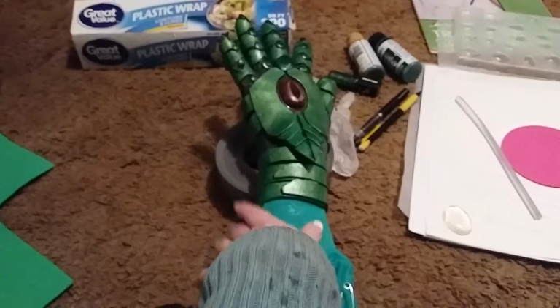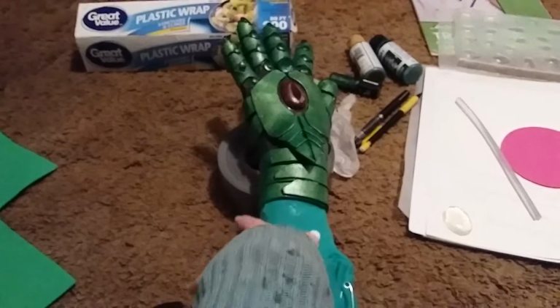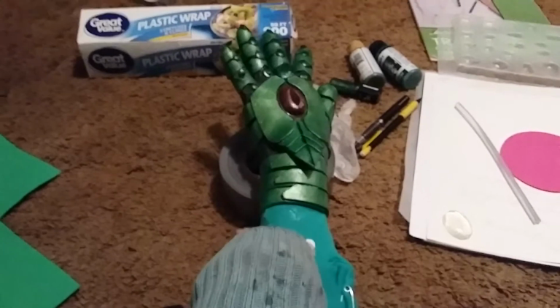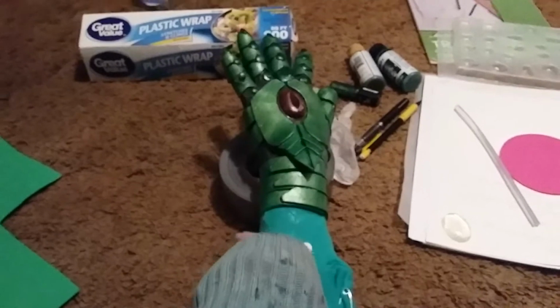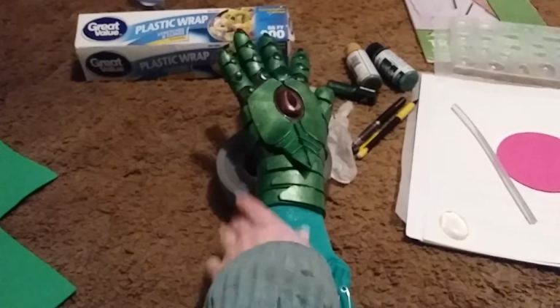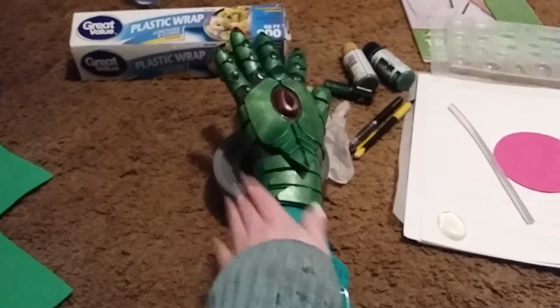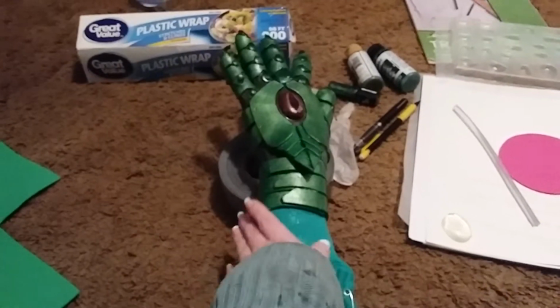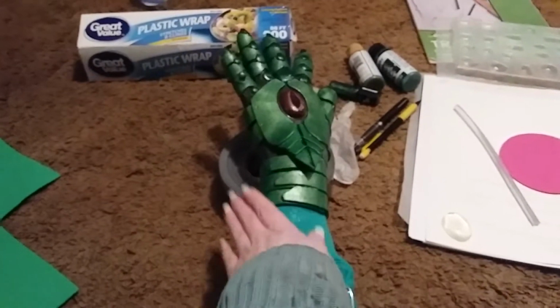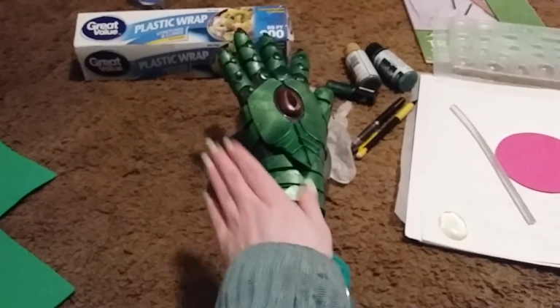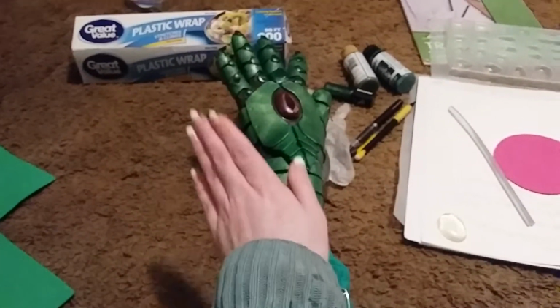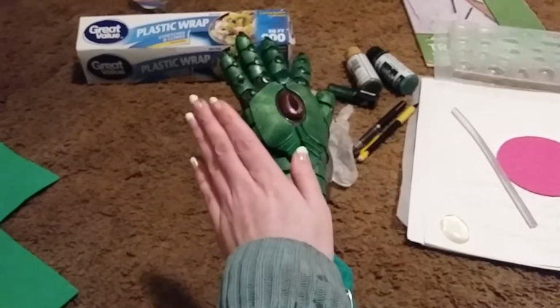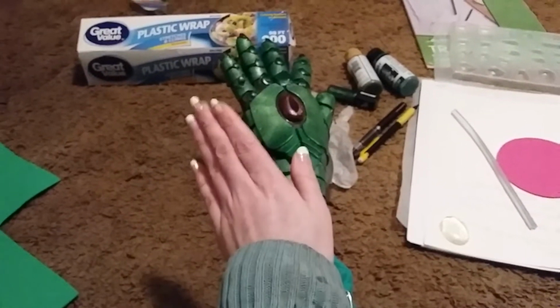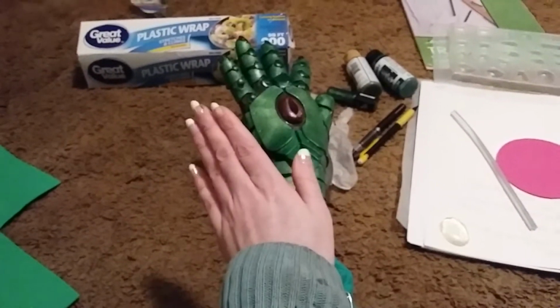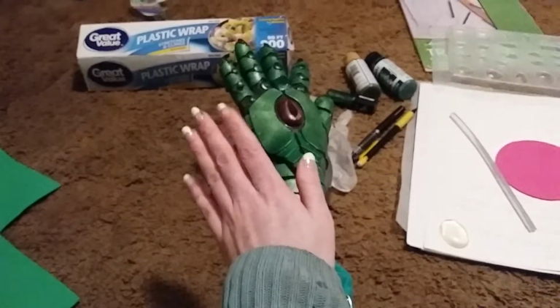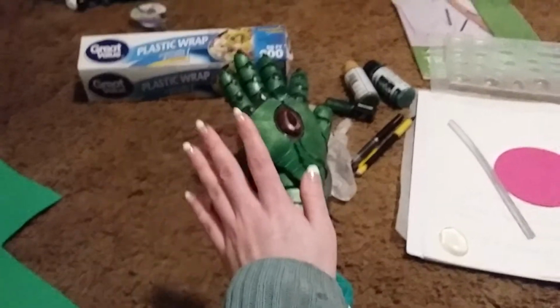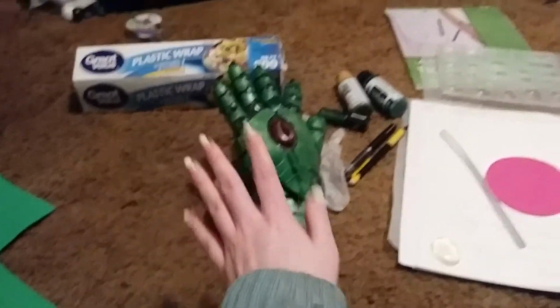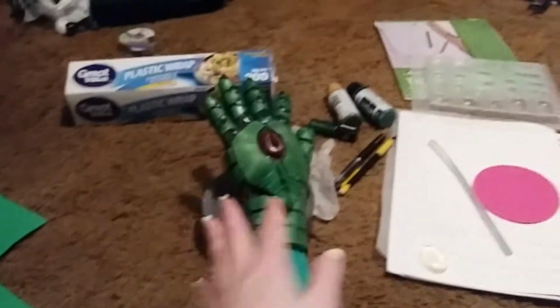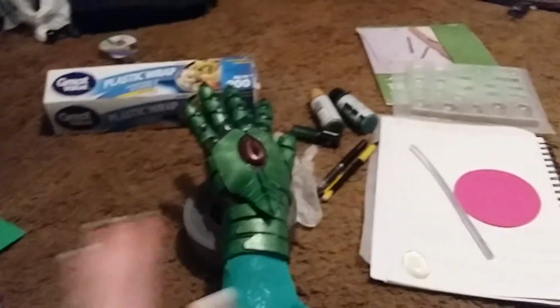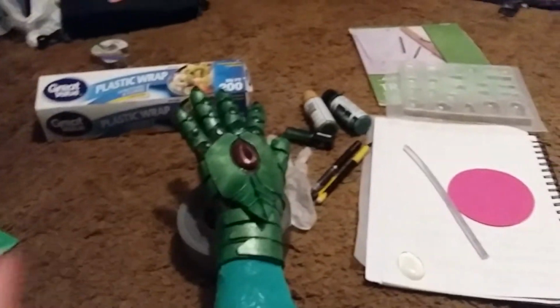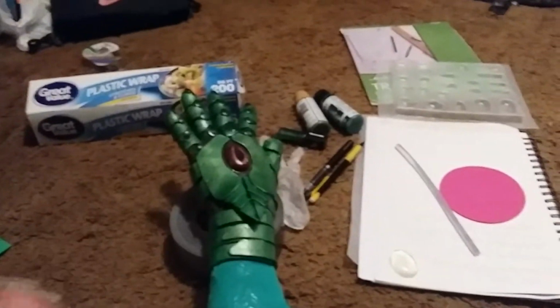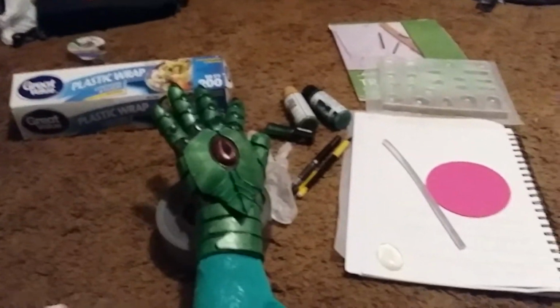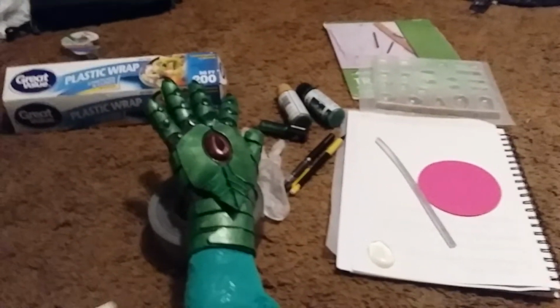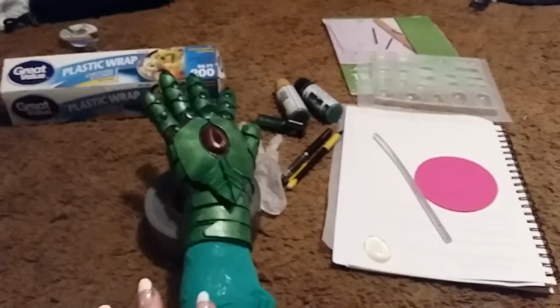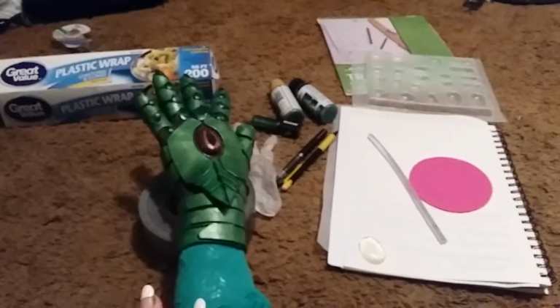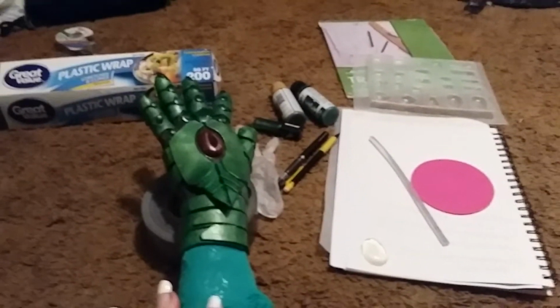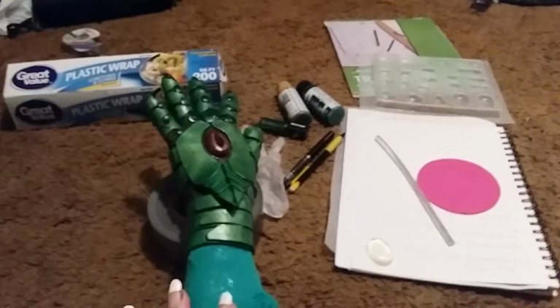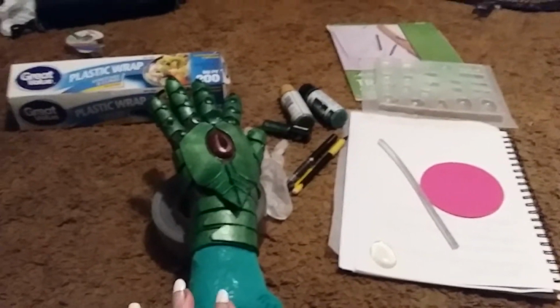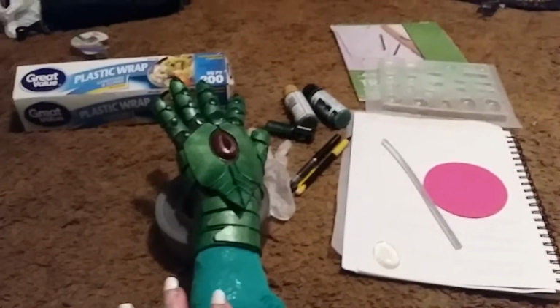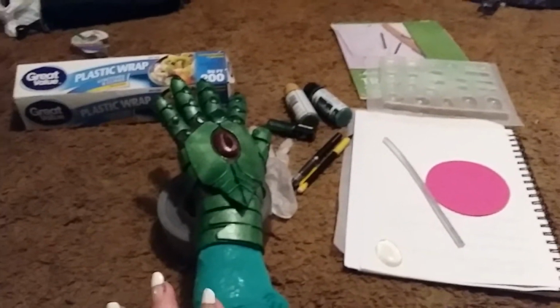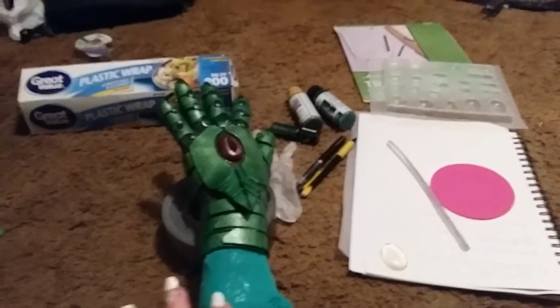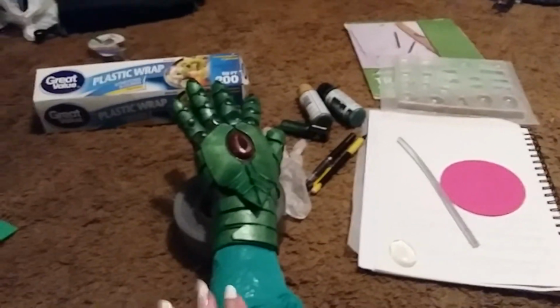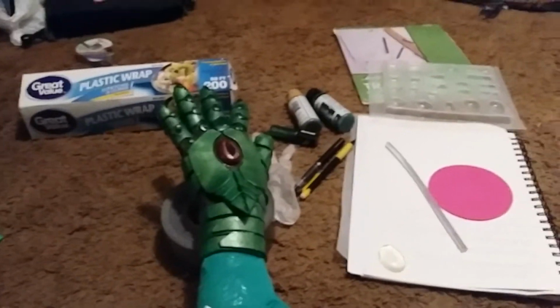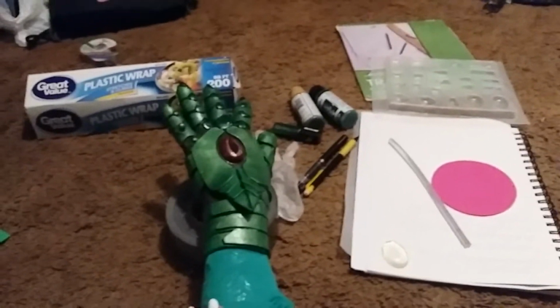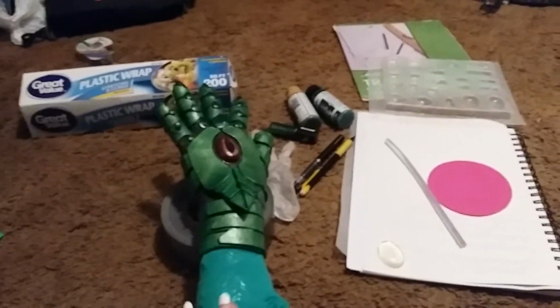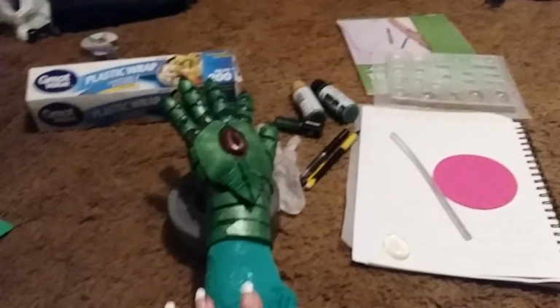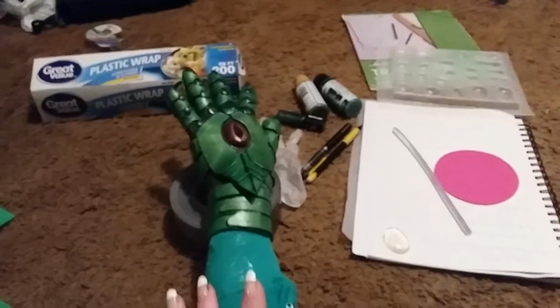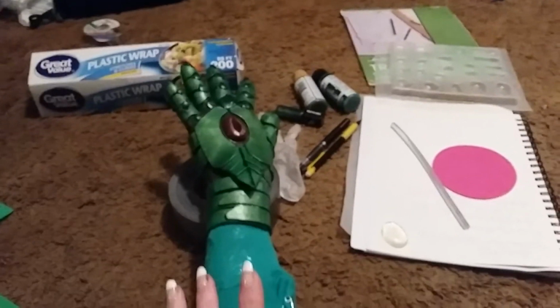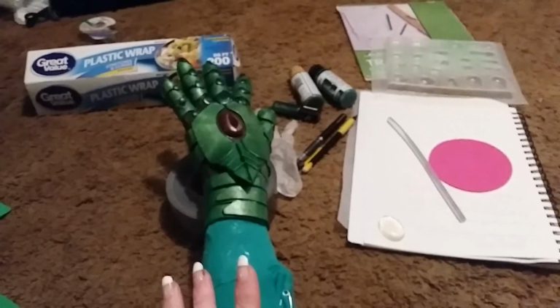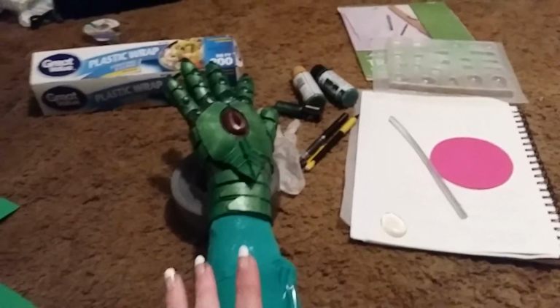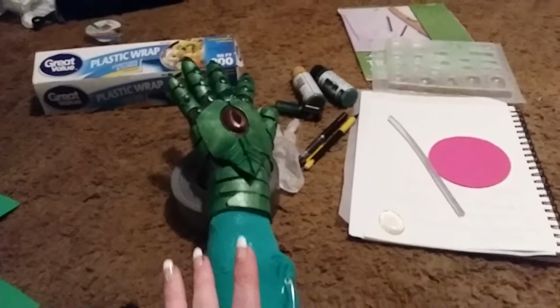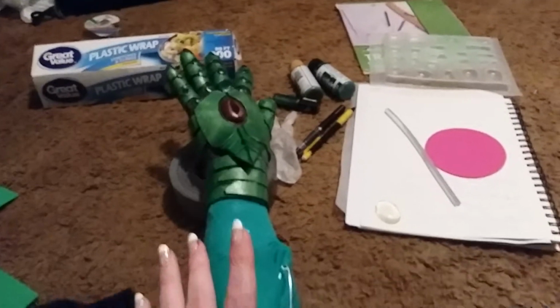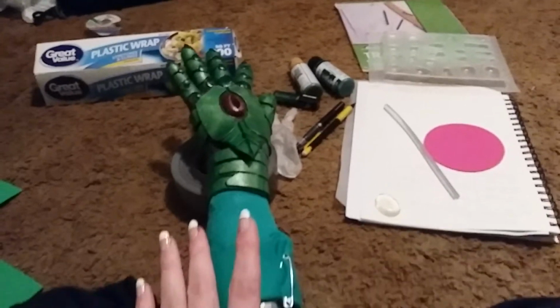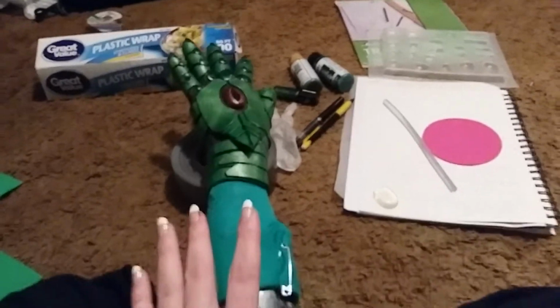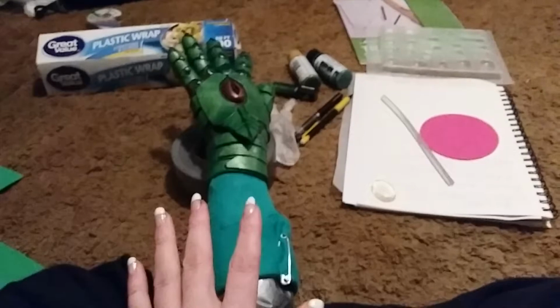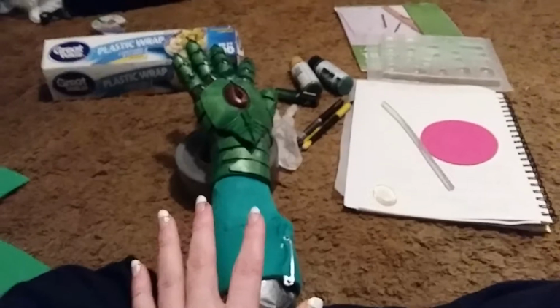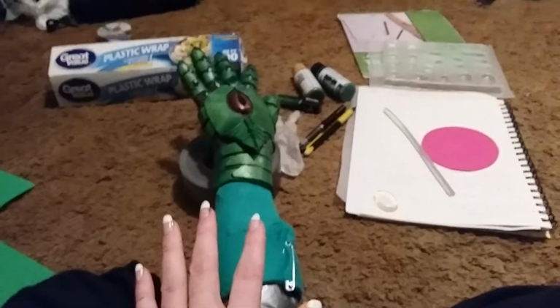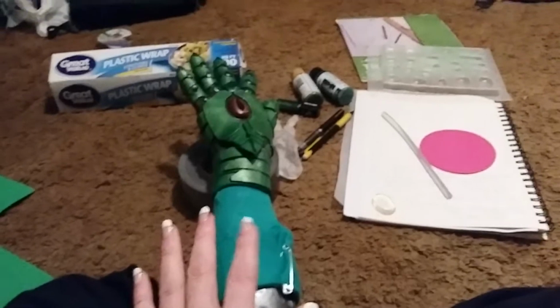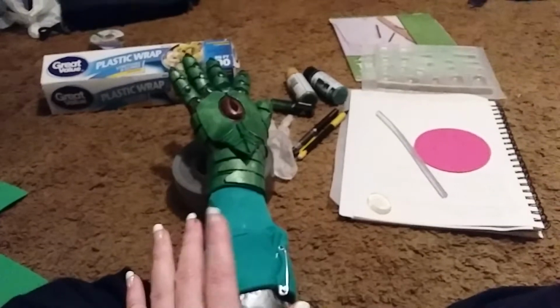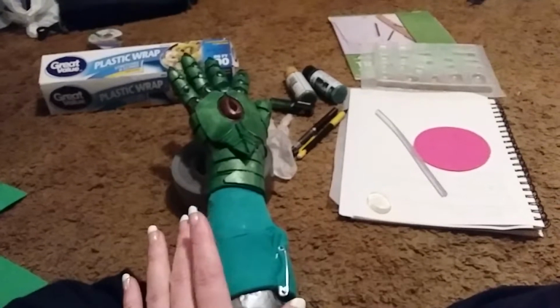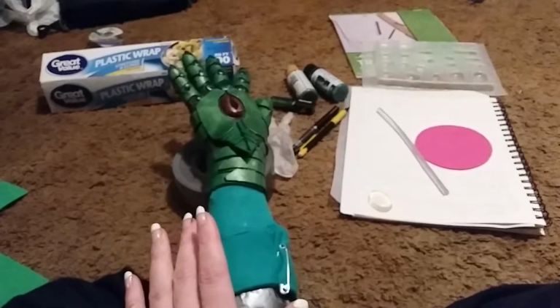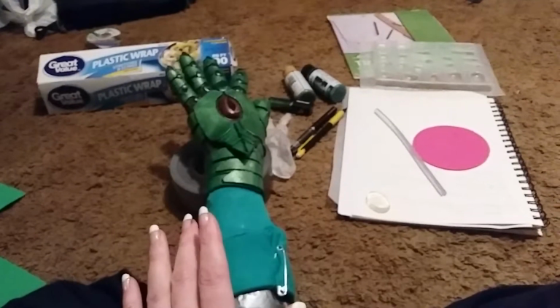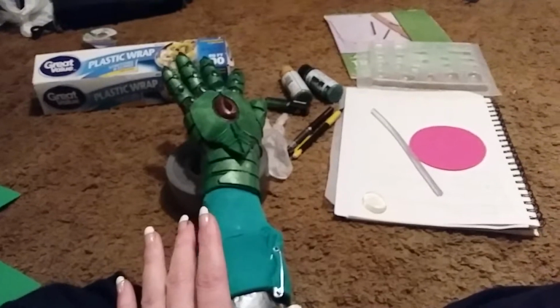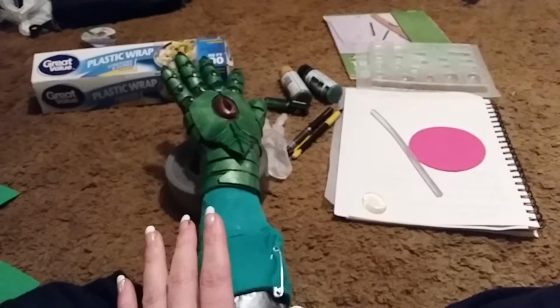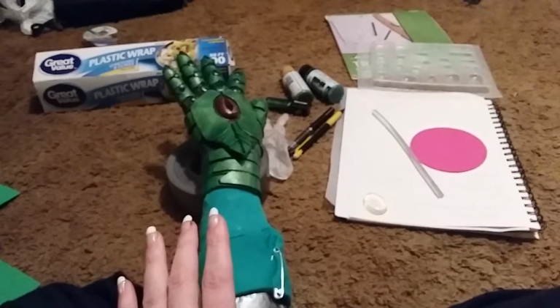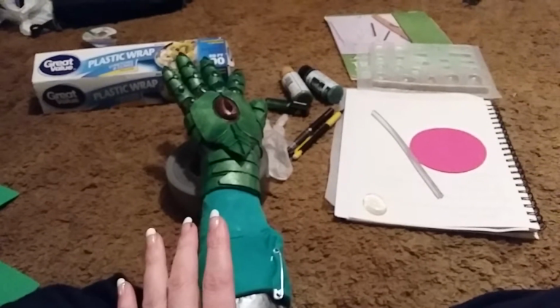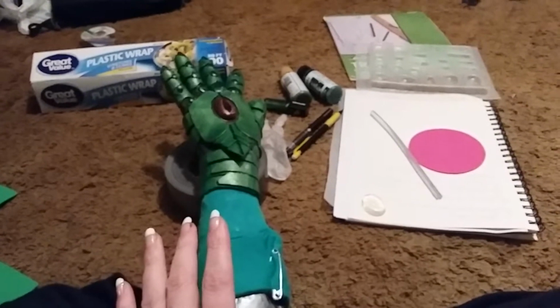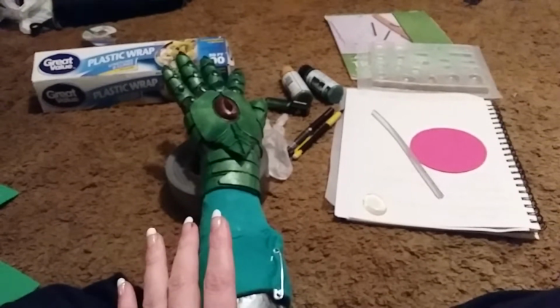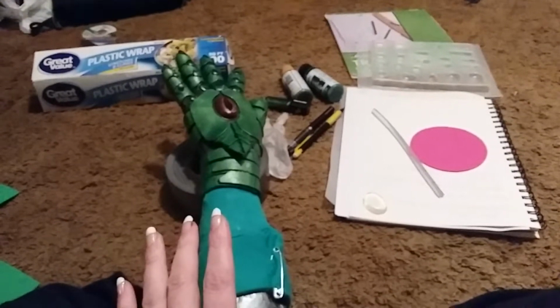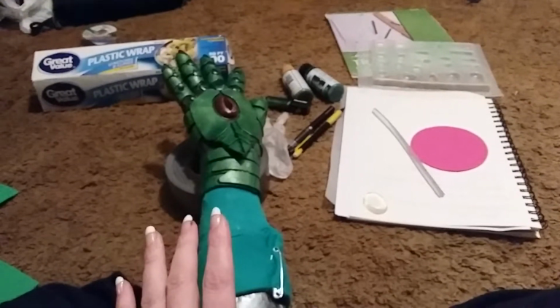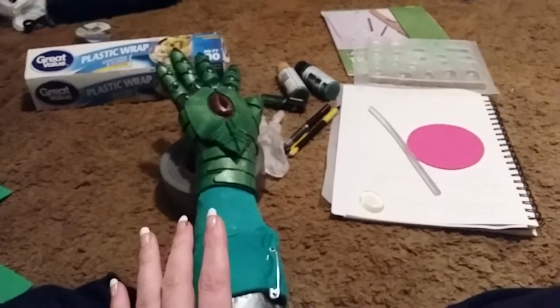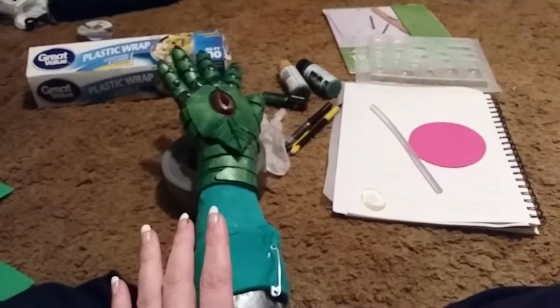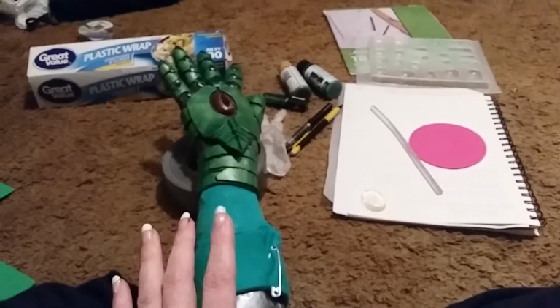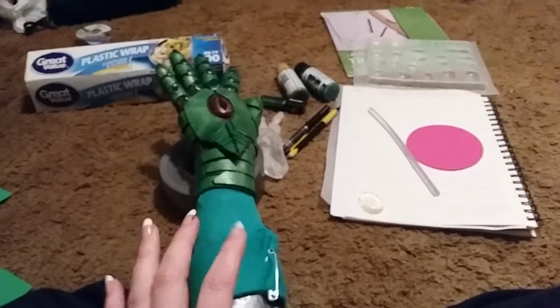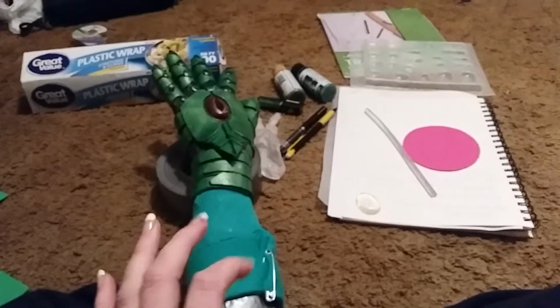Yaya Han or Kamui Cosplay has some really good tutorials on how to make gloves if you need them.